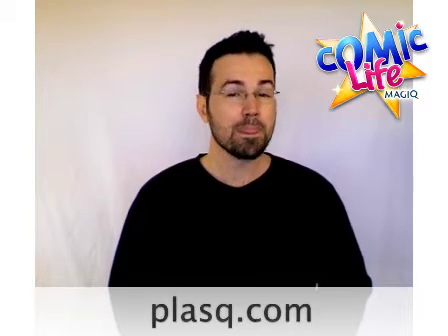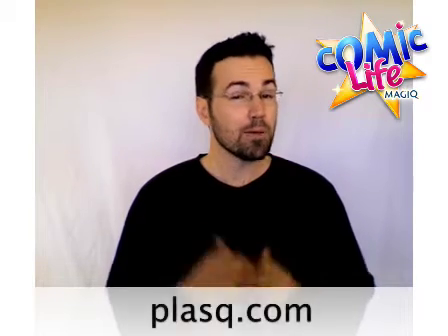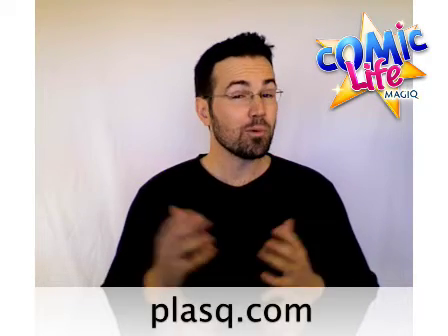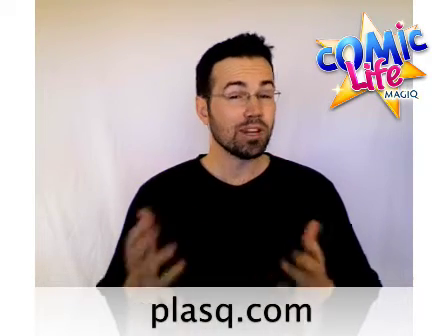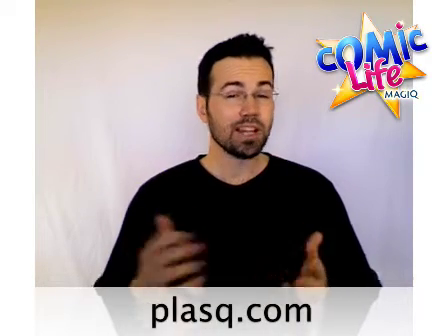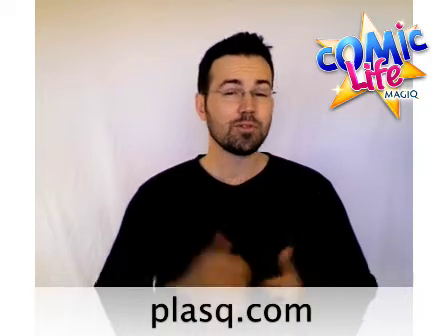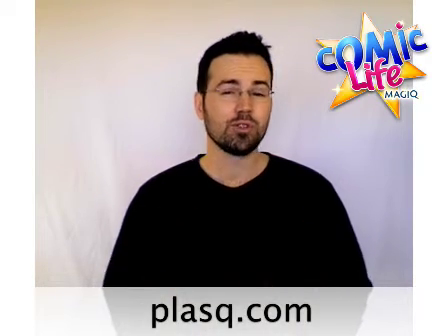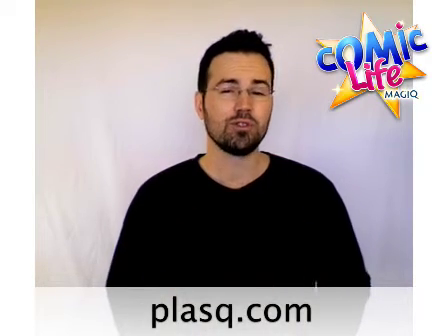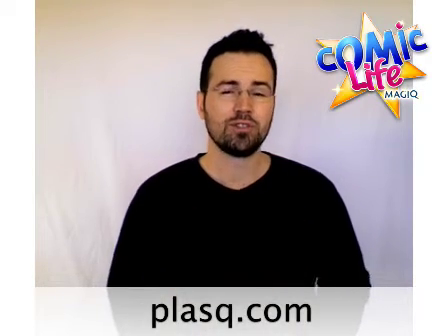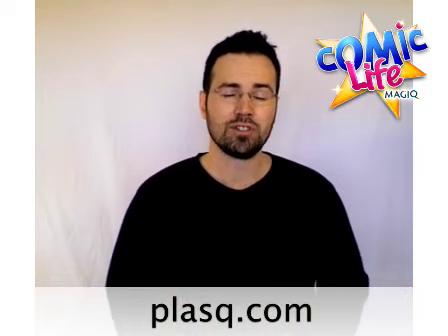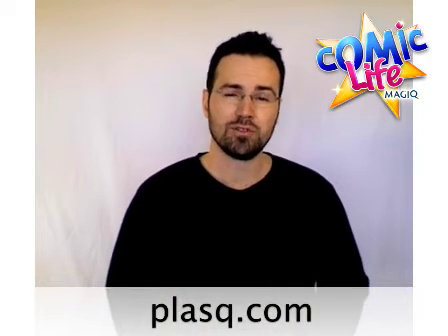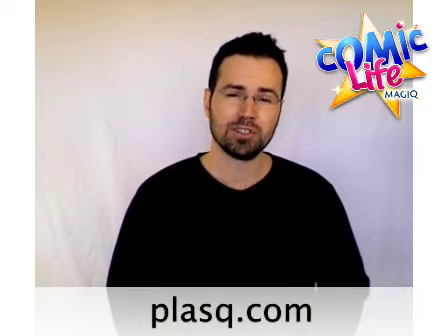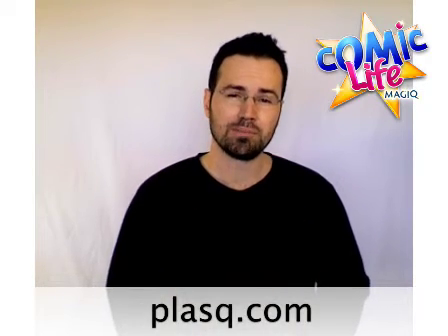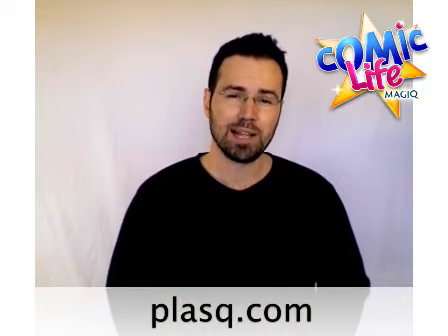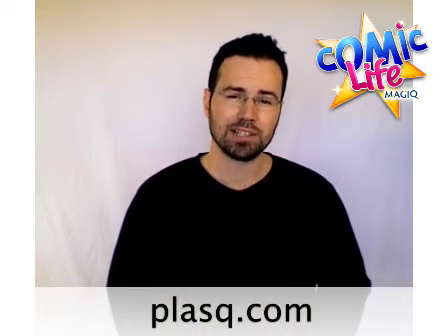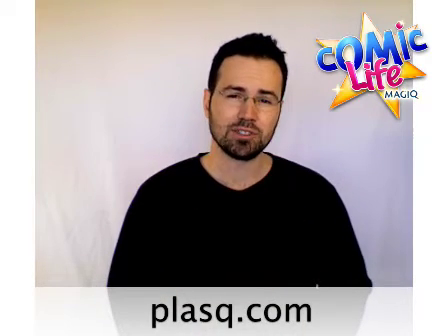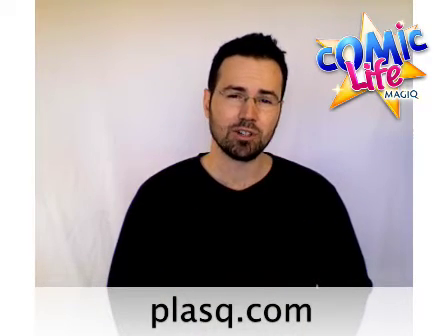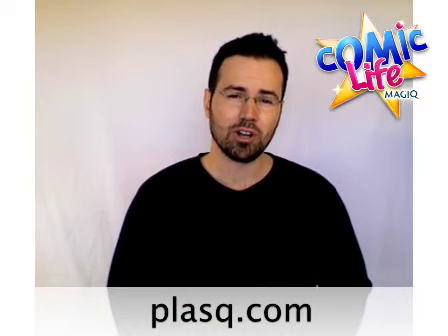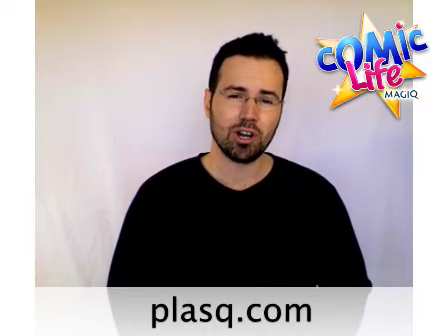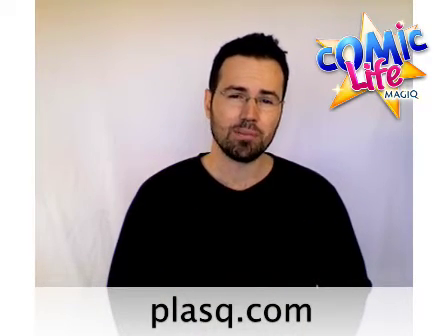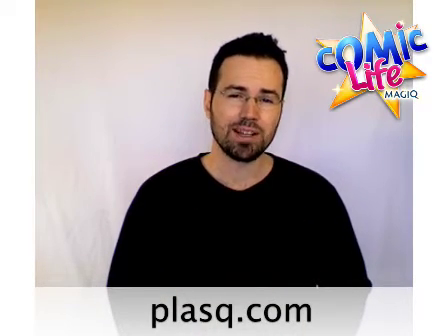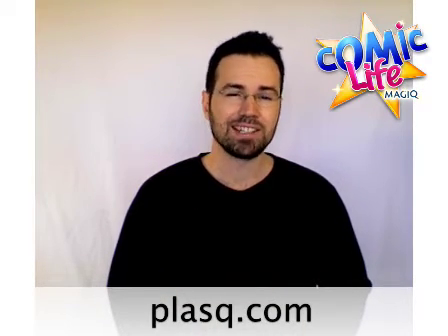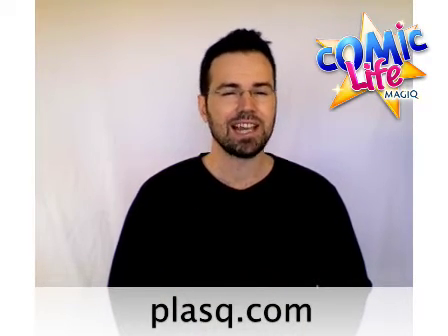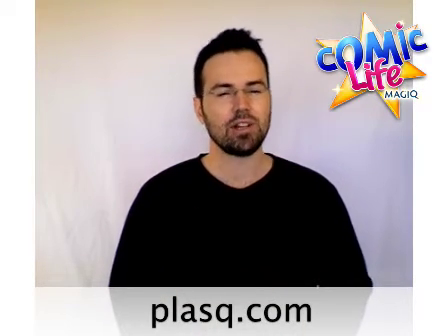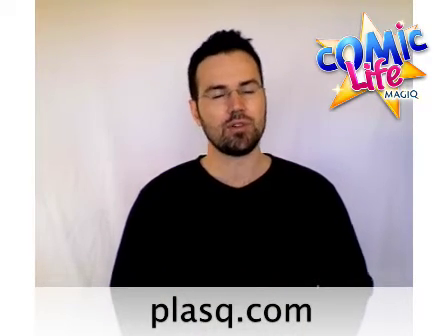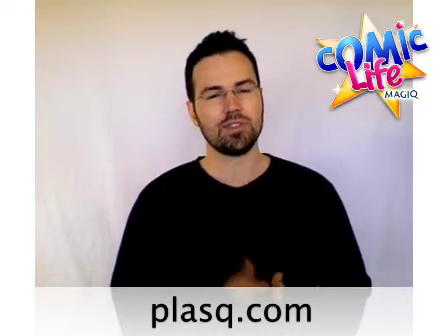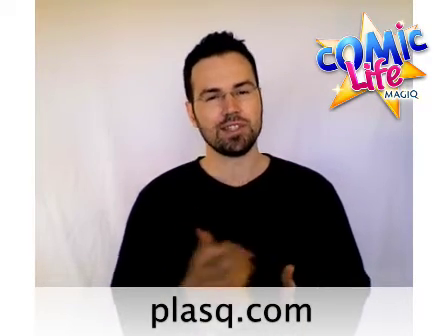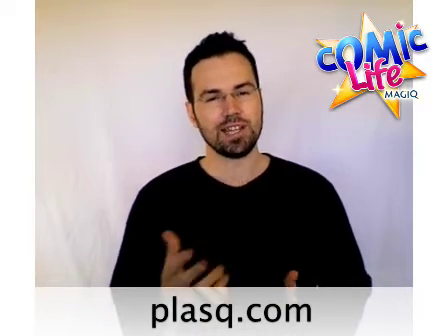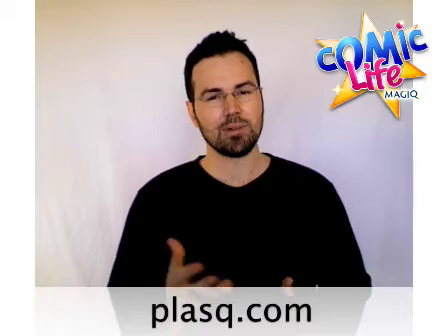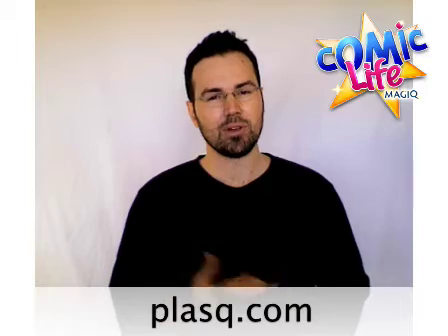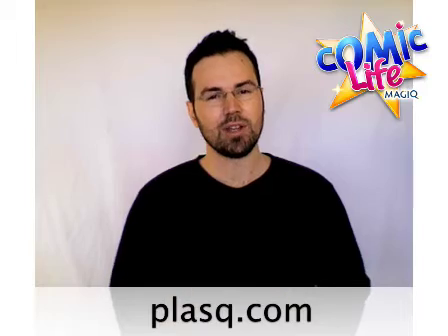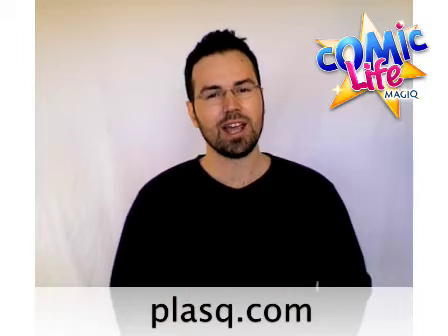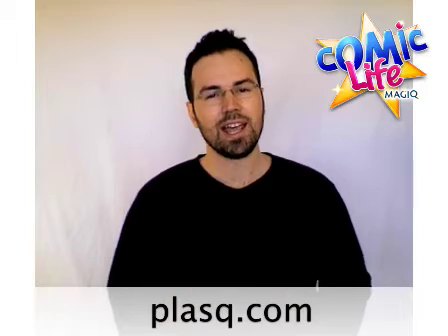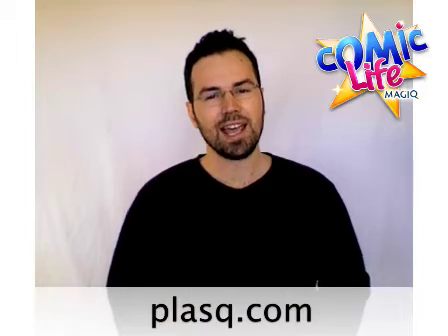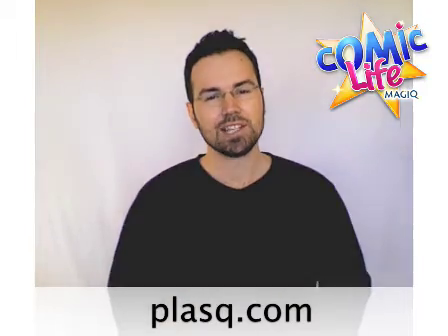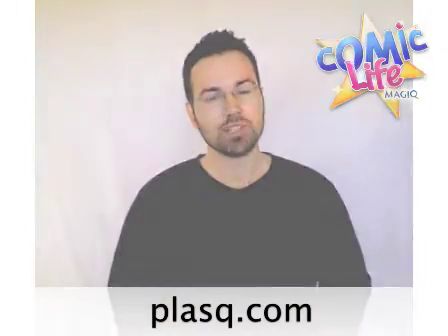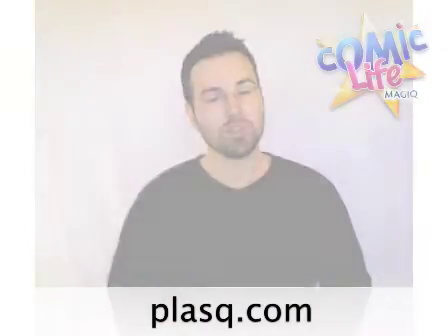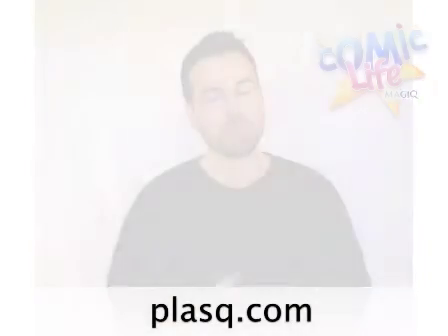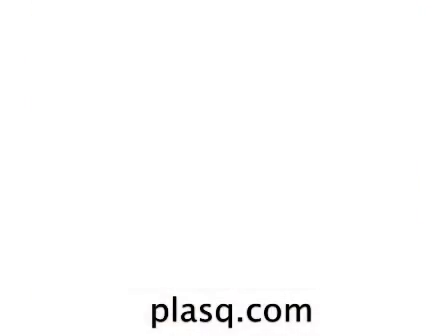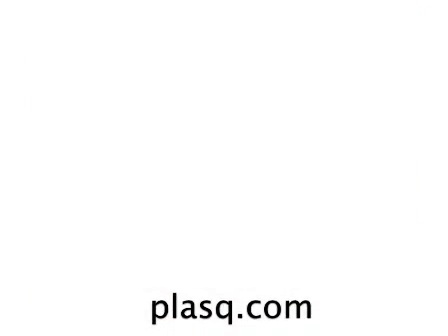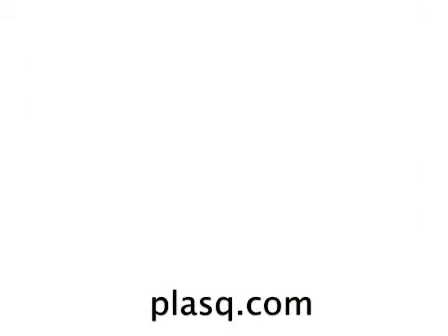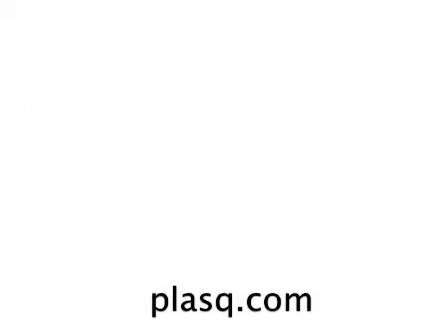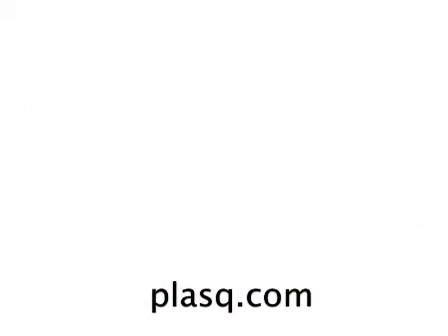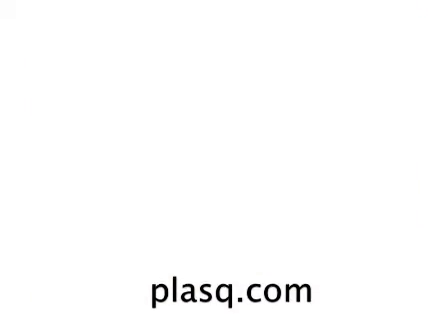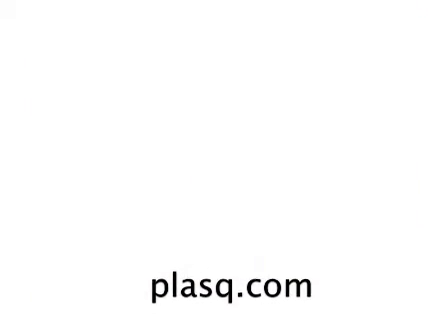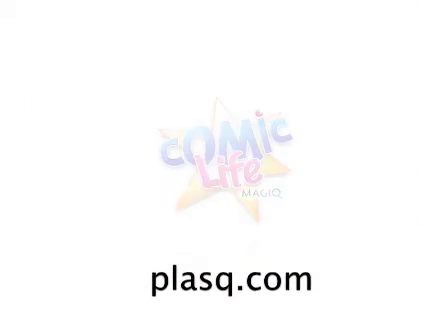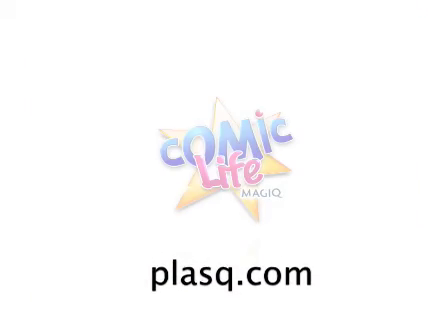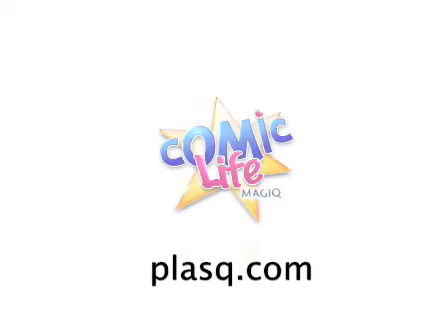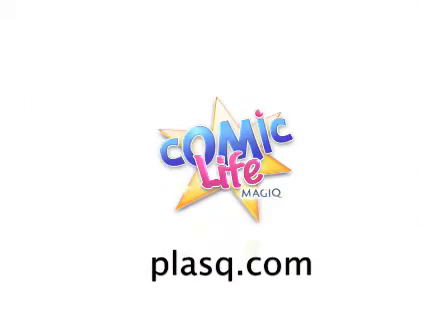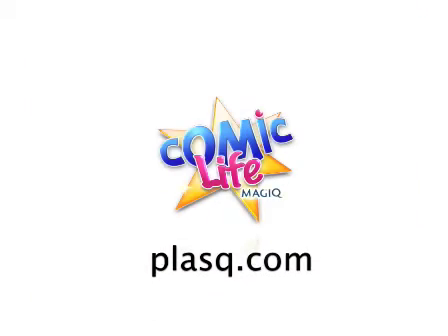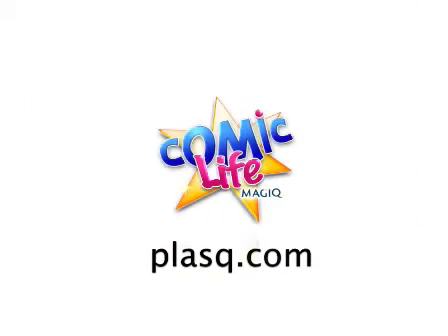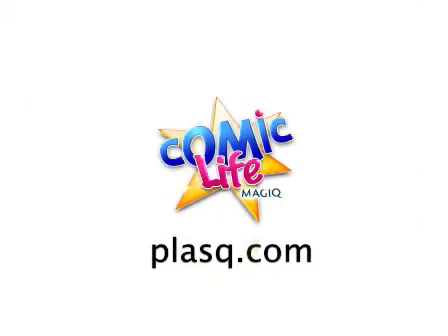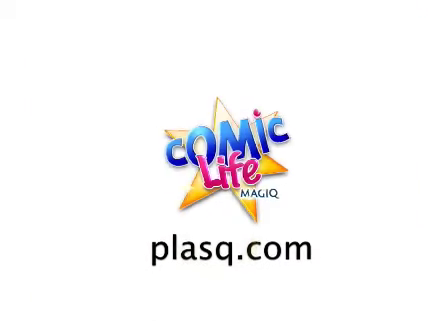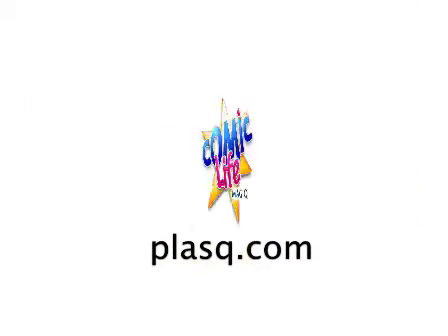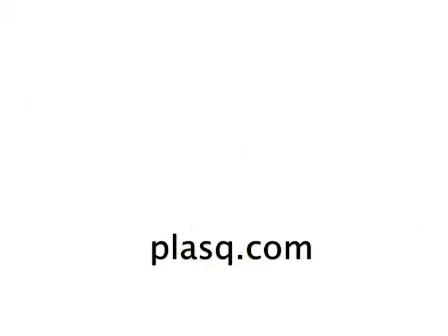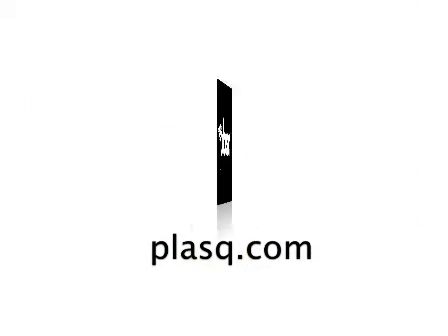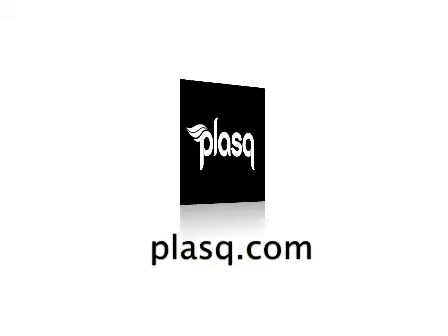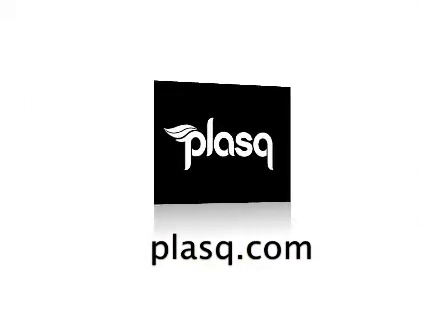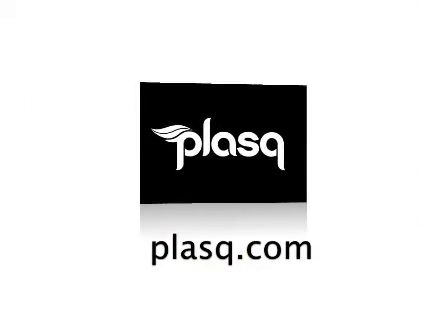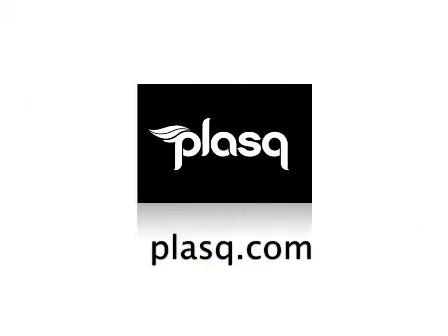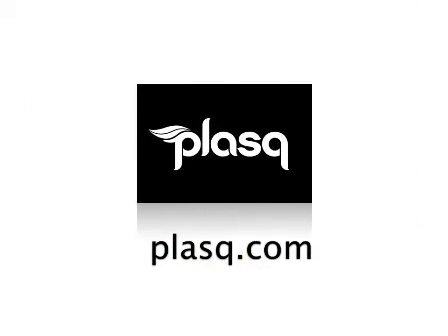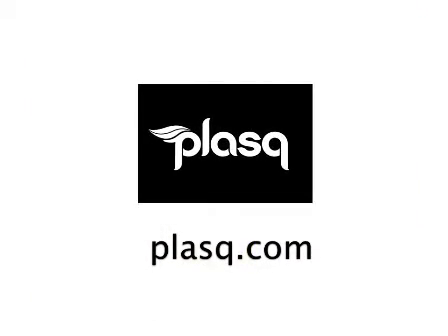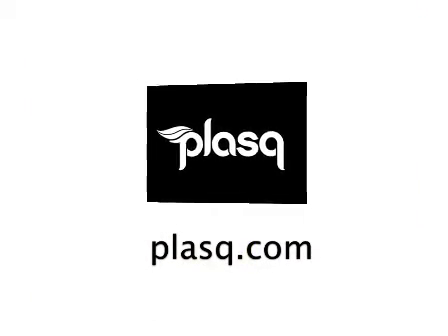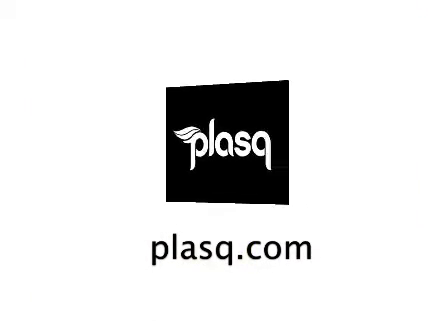We'd love for you to visit Plask.com, download the demo, and show us what kind of magic you can create. We'll see you there.